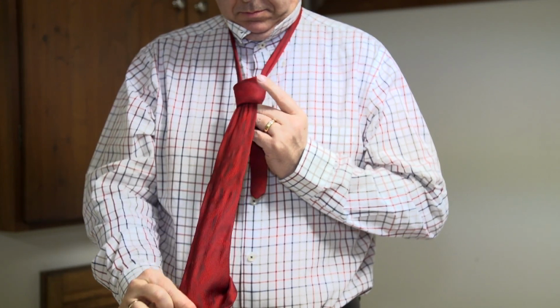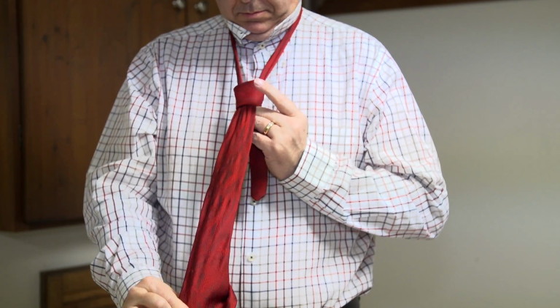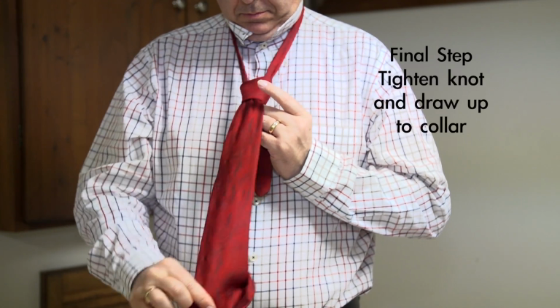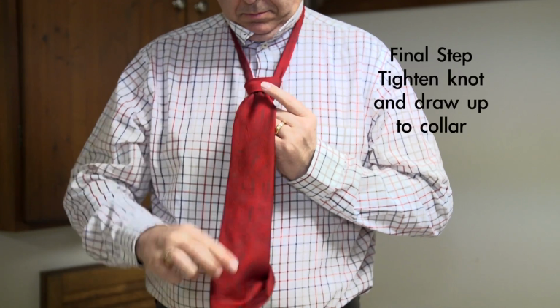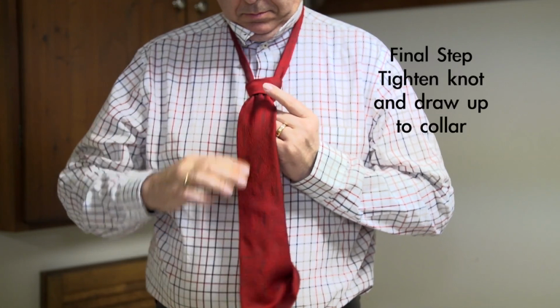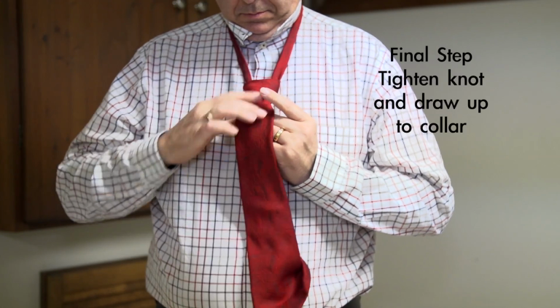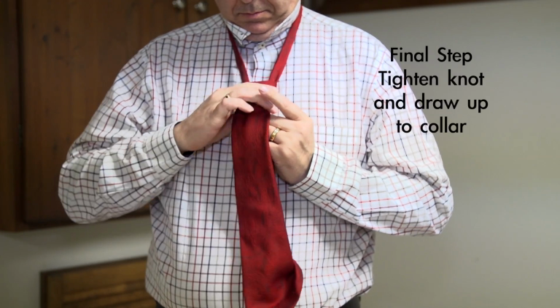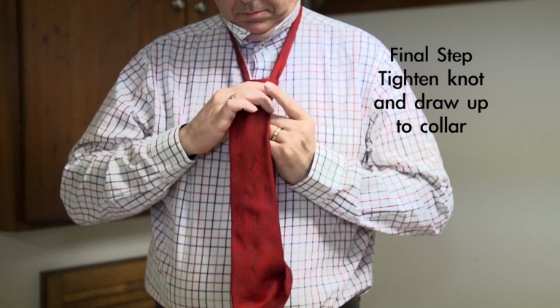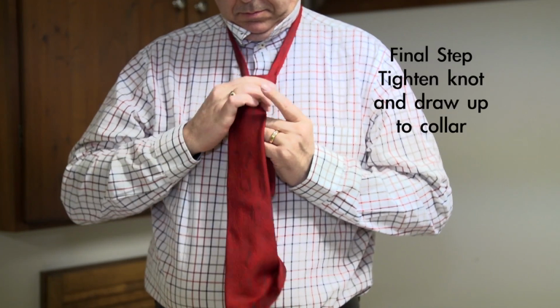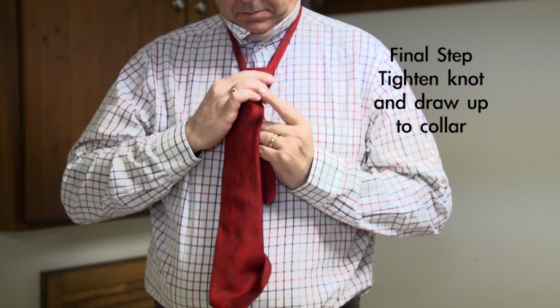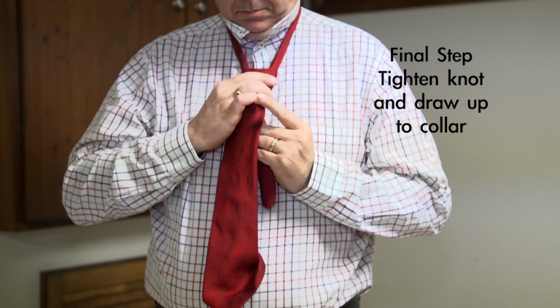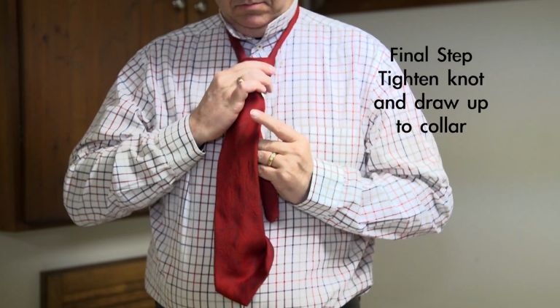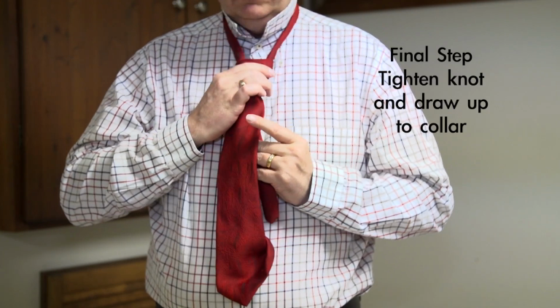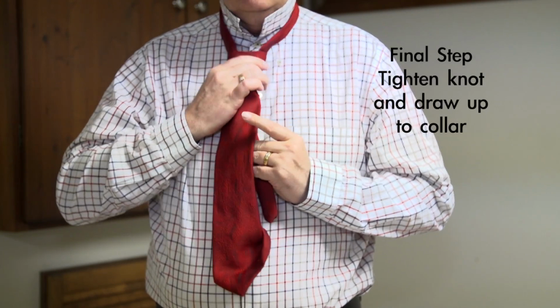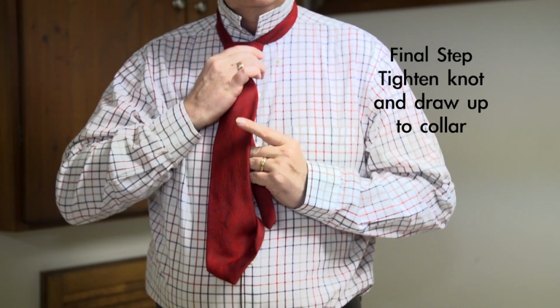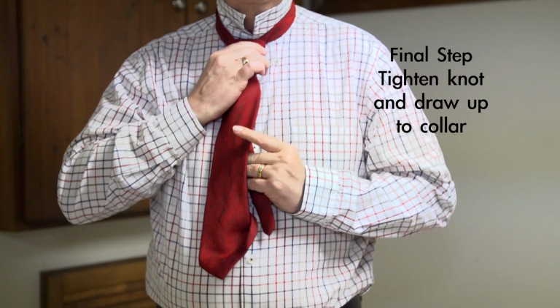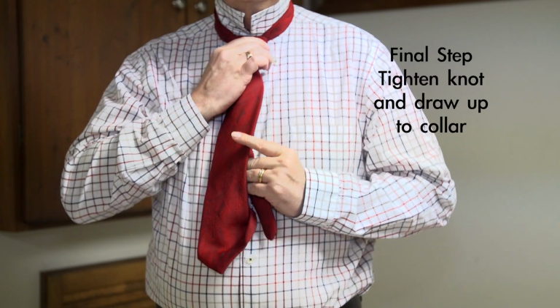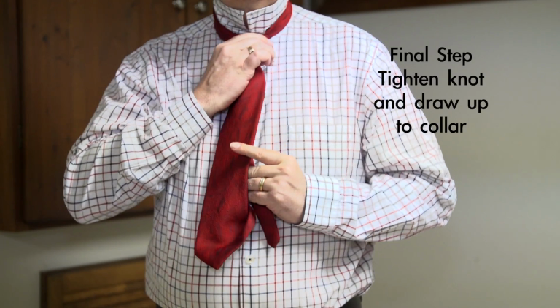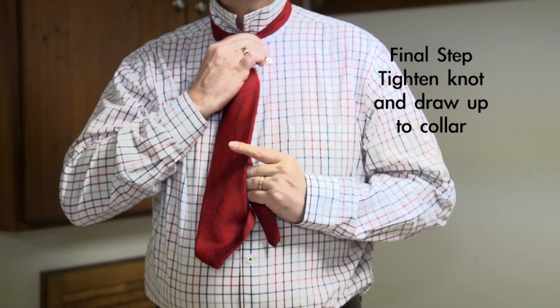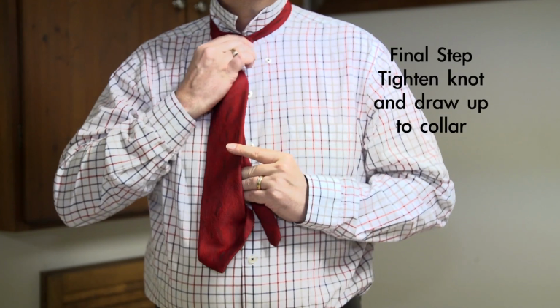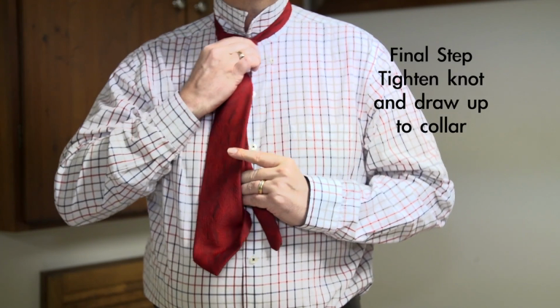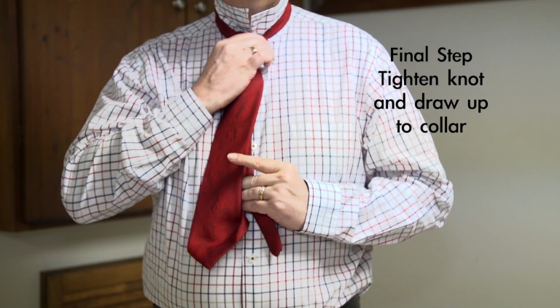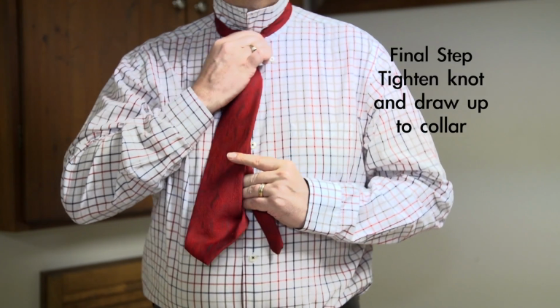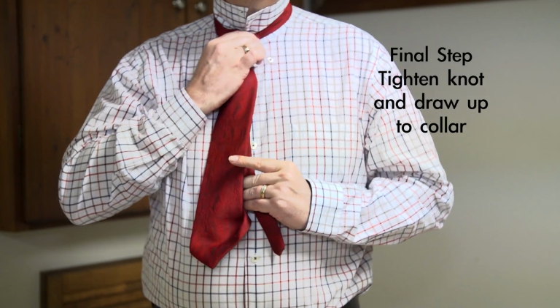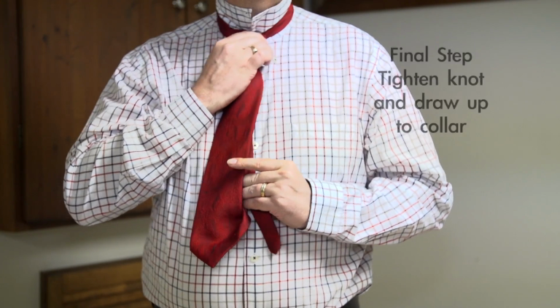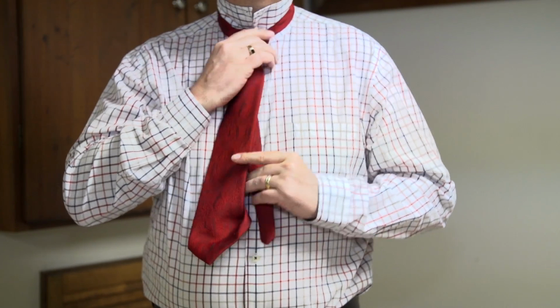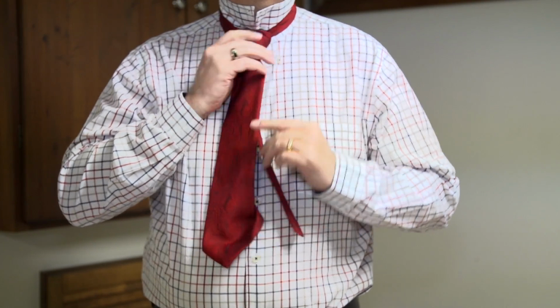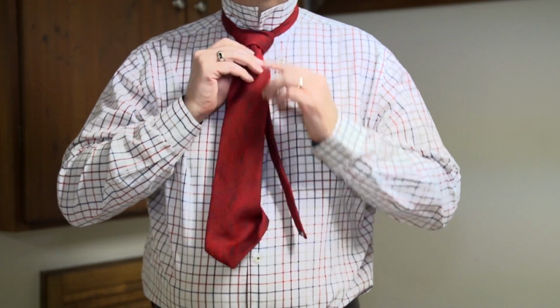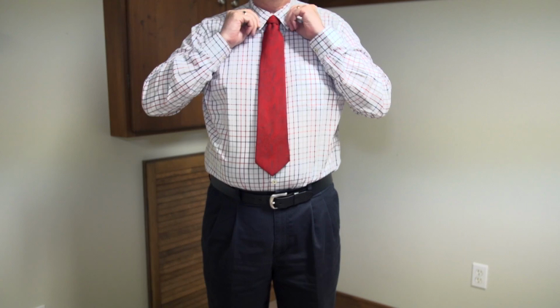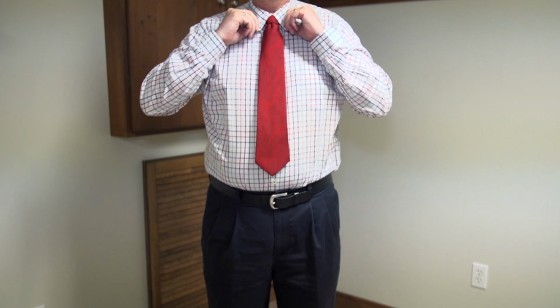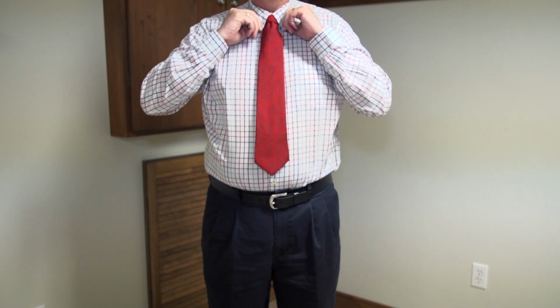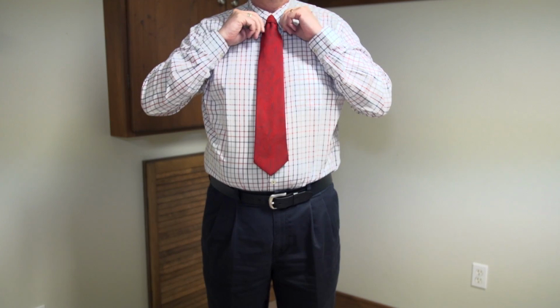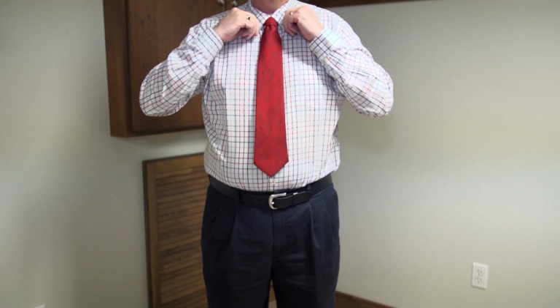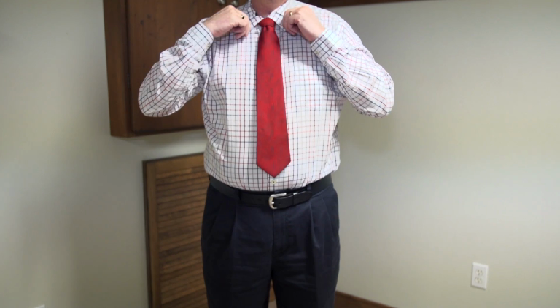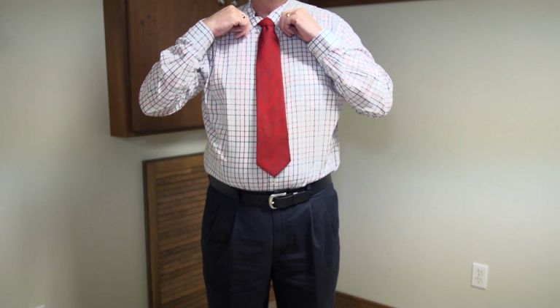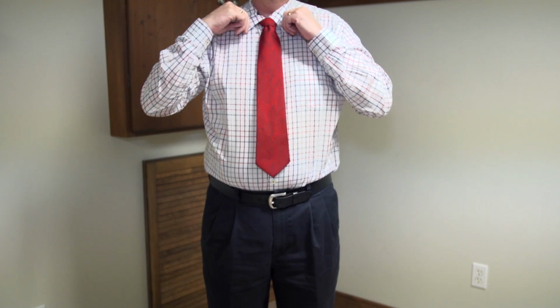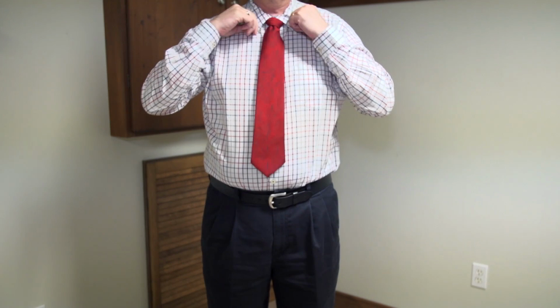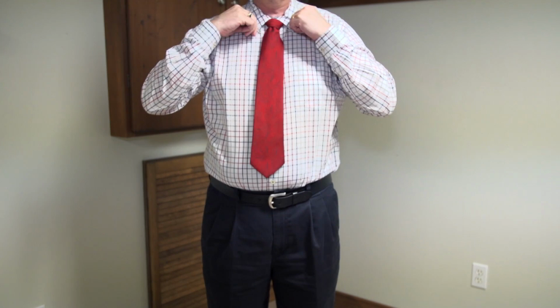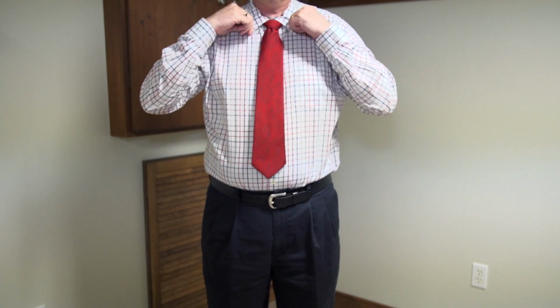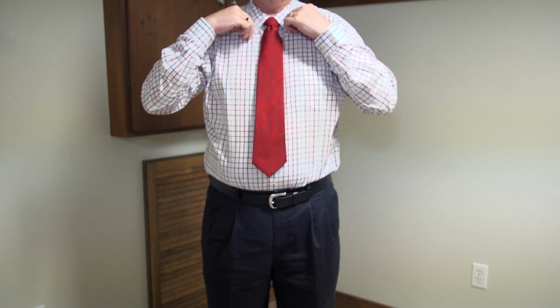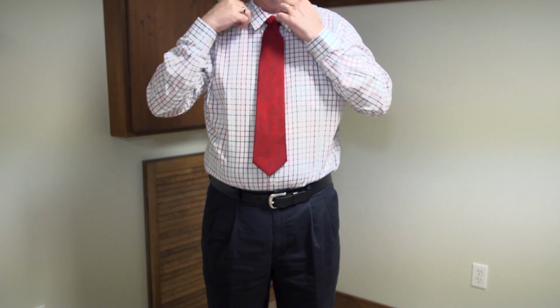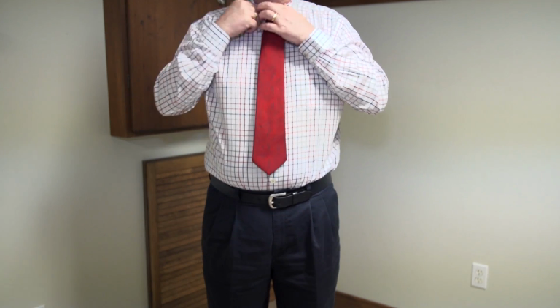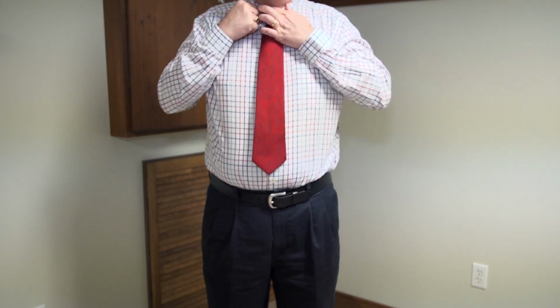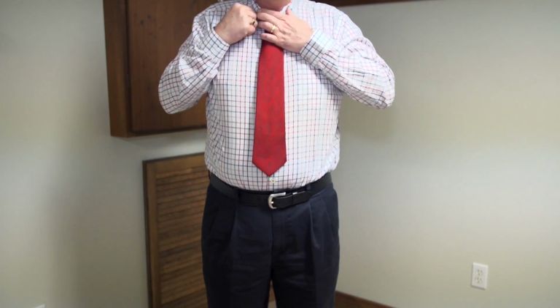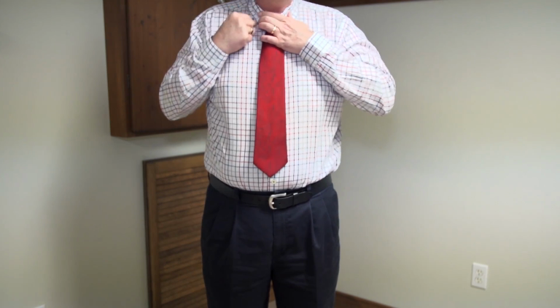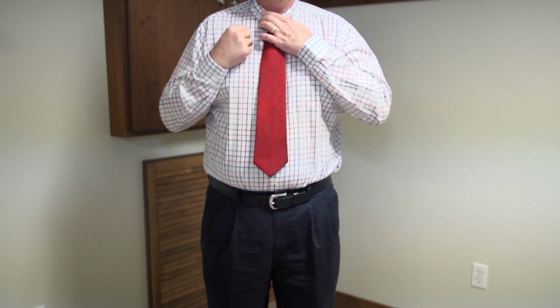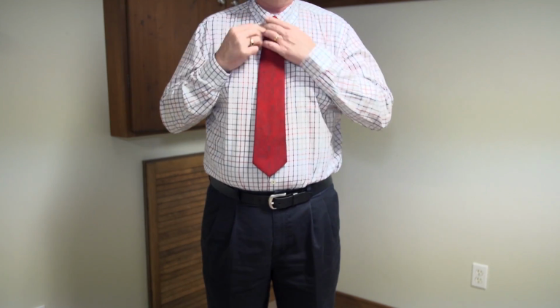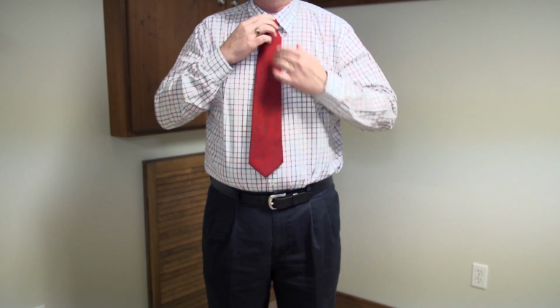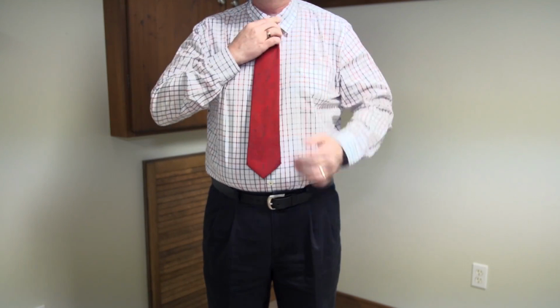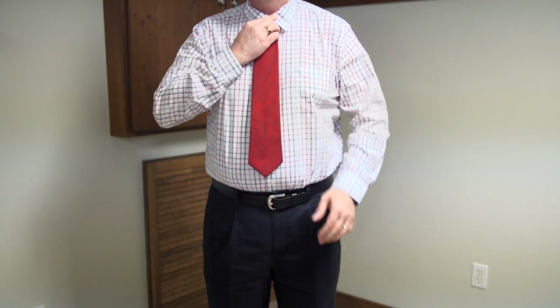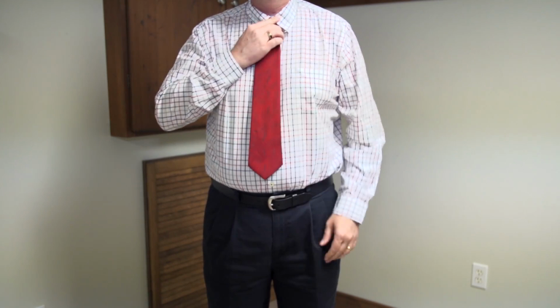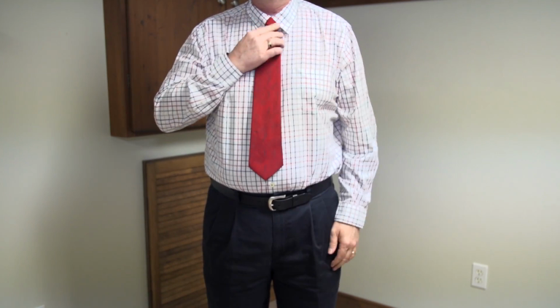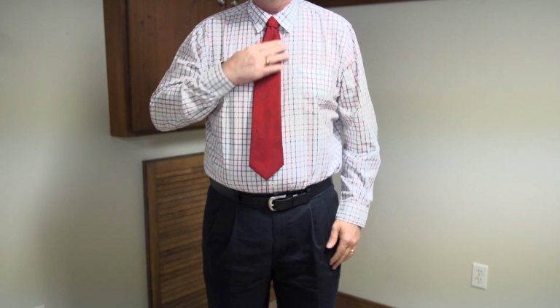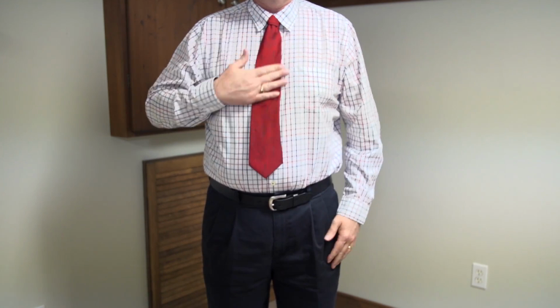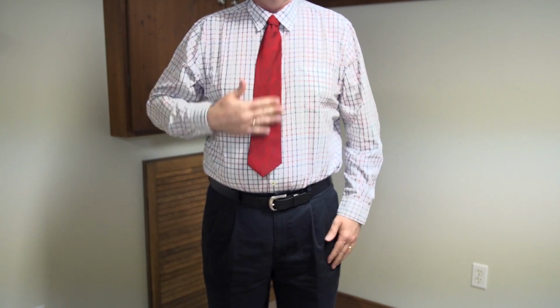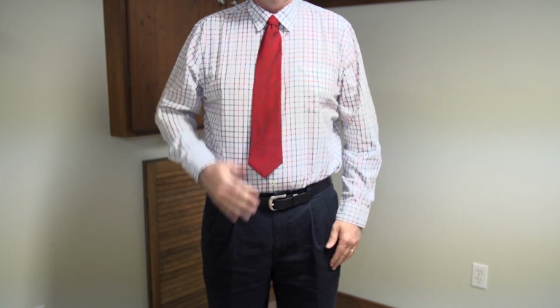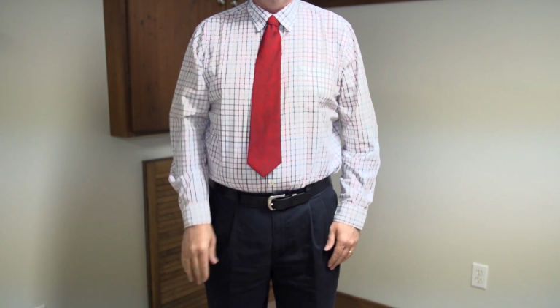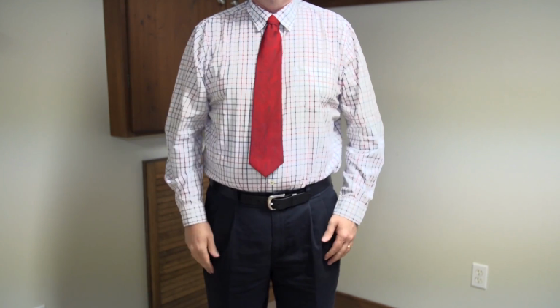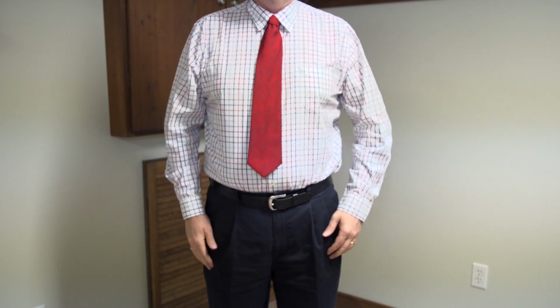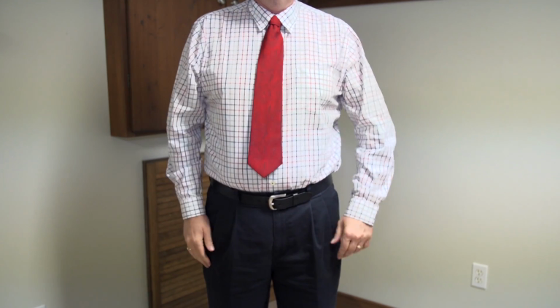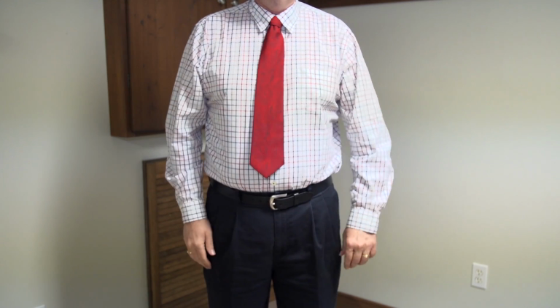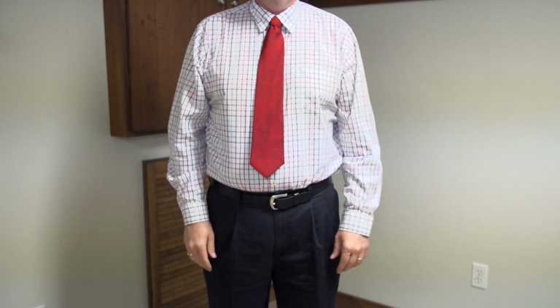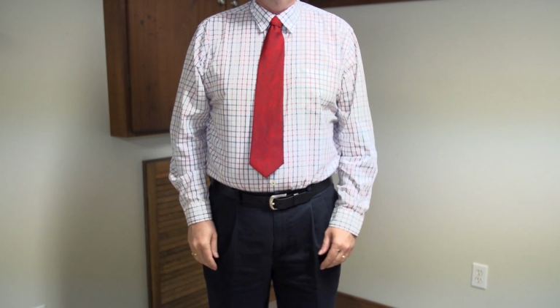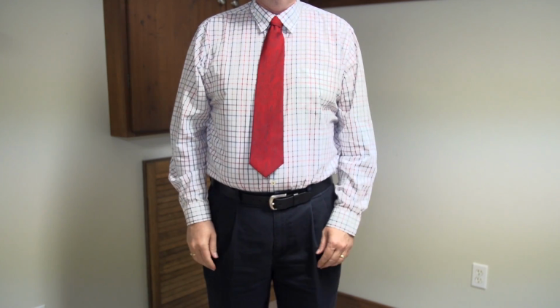Tighten the knot and draw up to your collar. The Windsor knot projects confidence and can be used for all occasions.